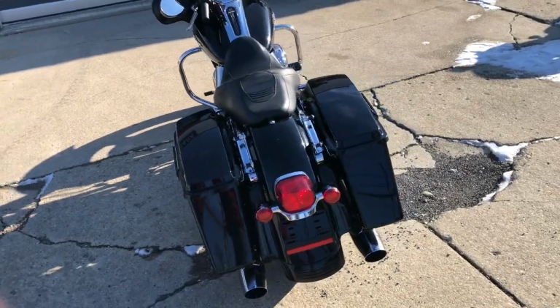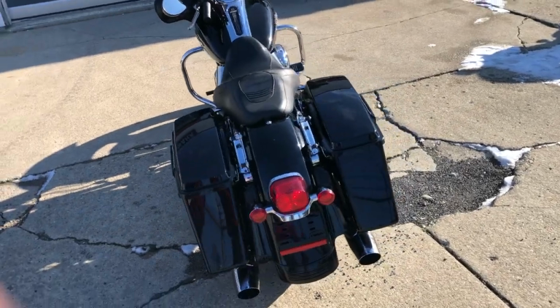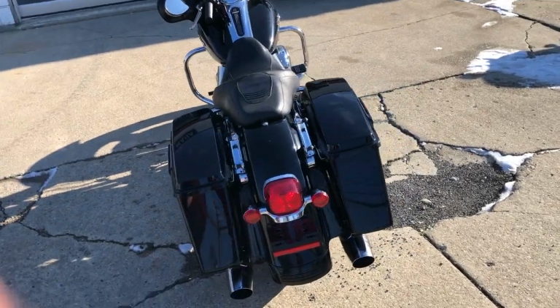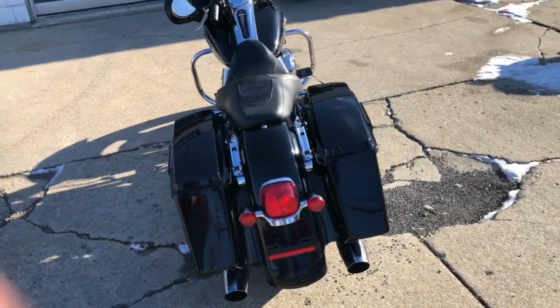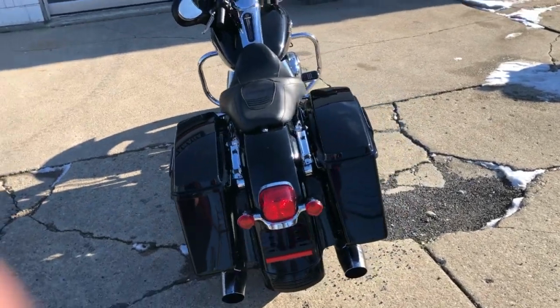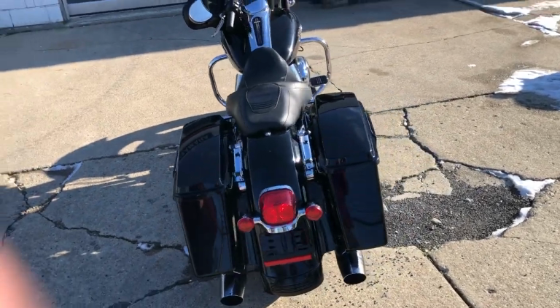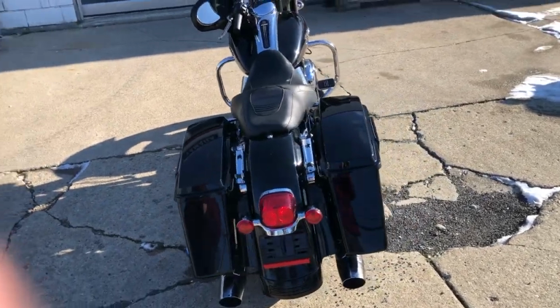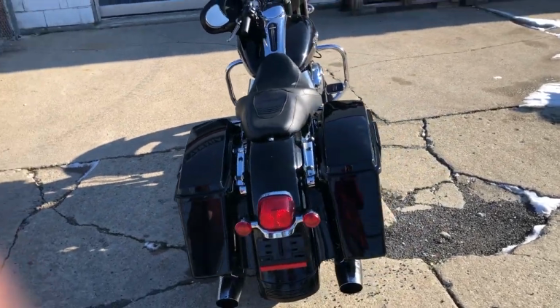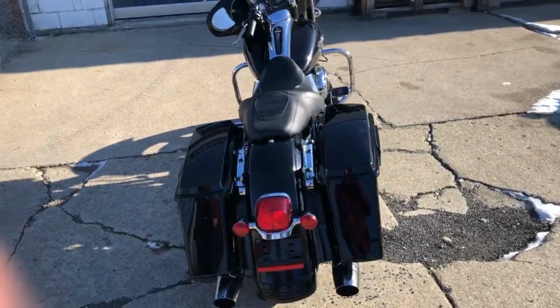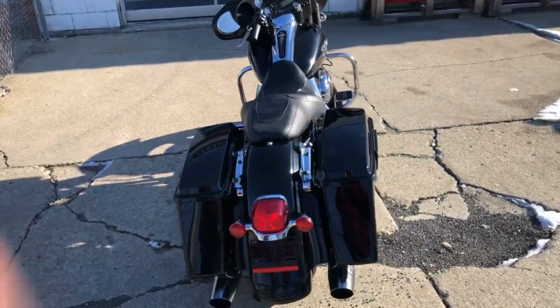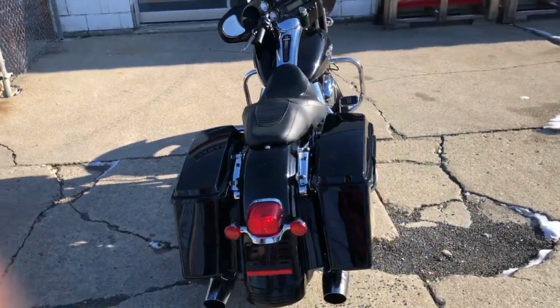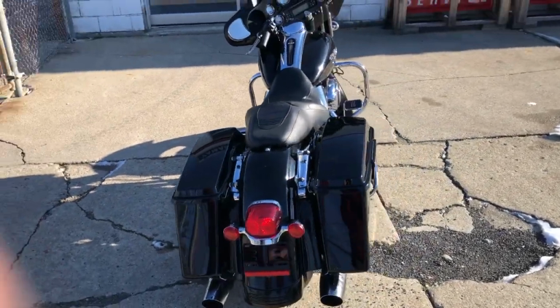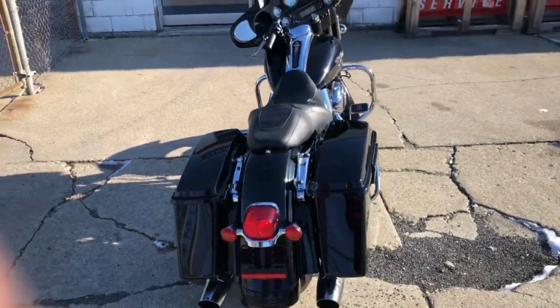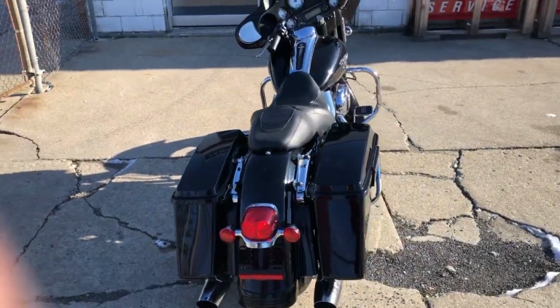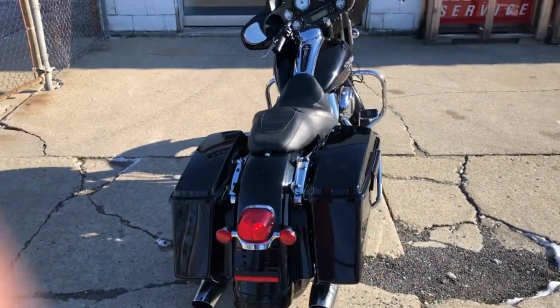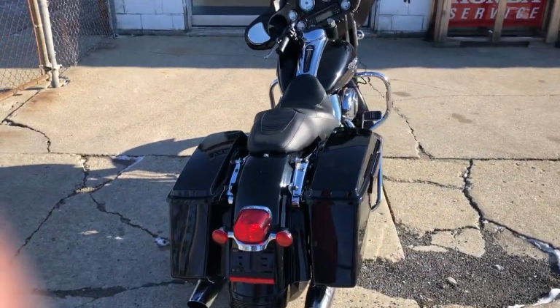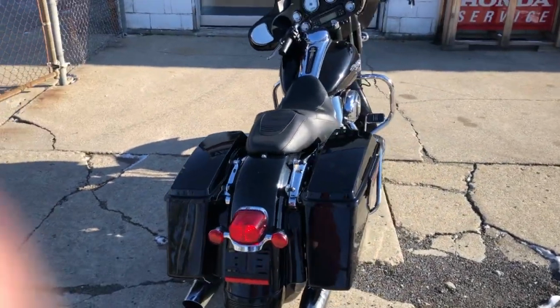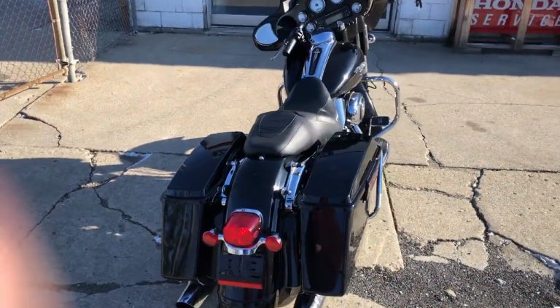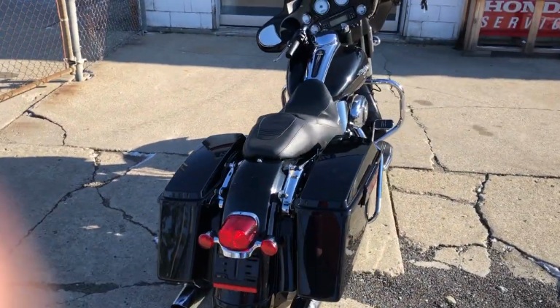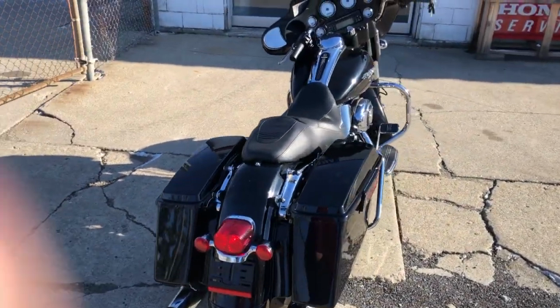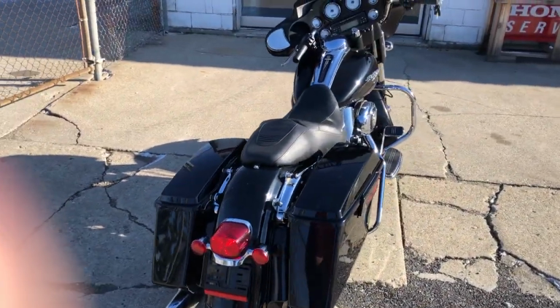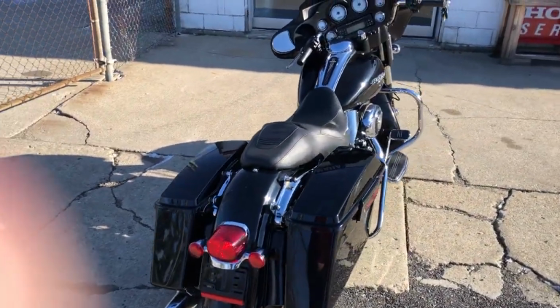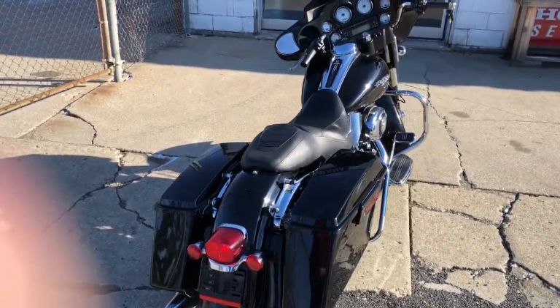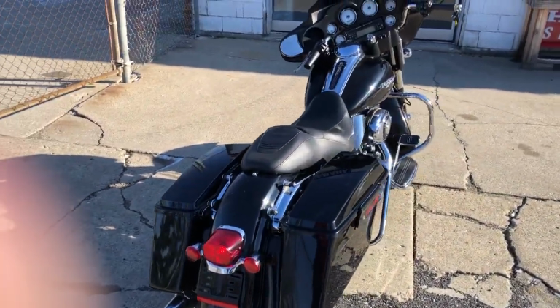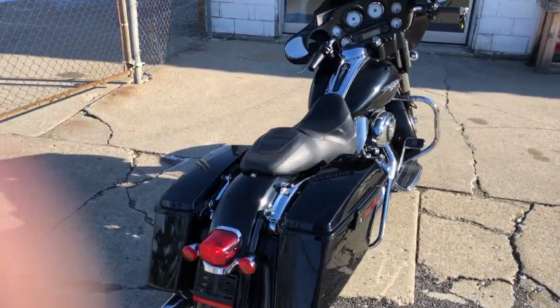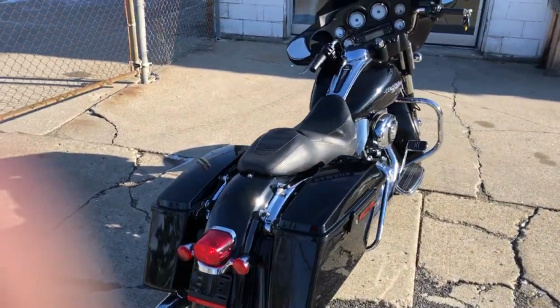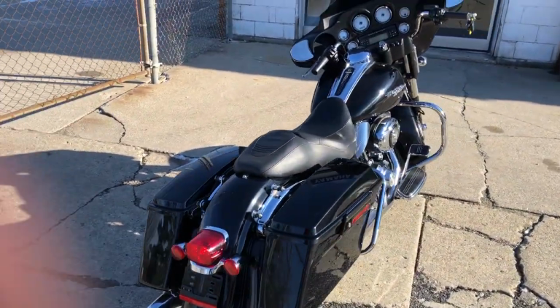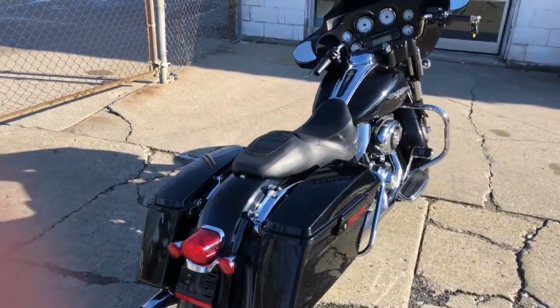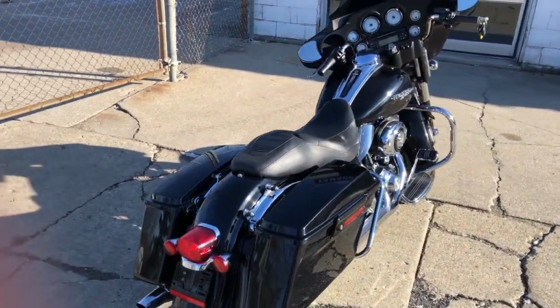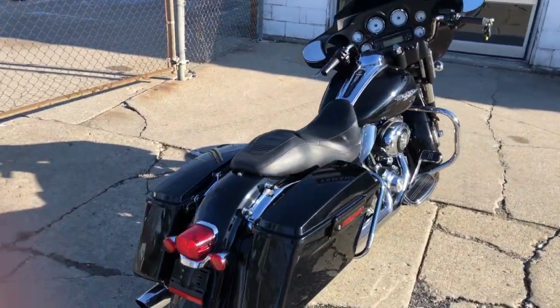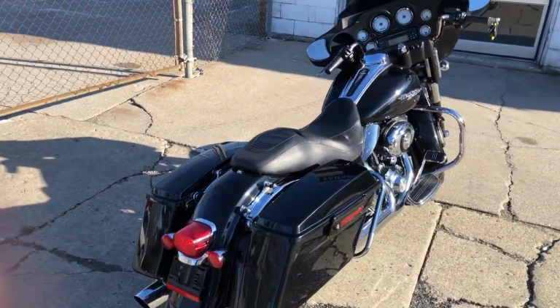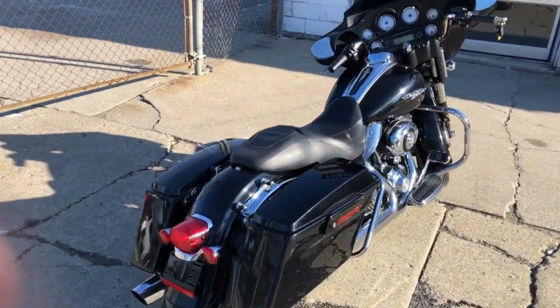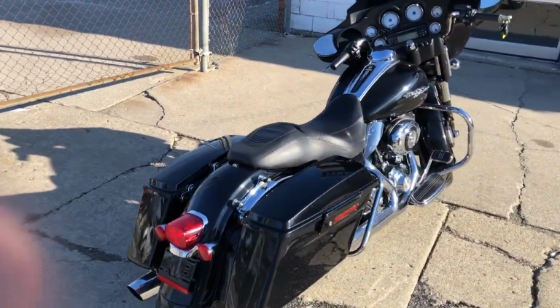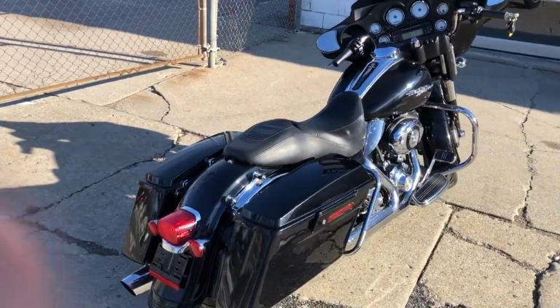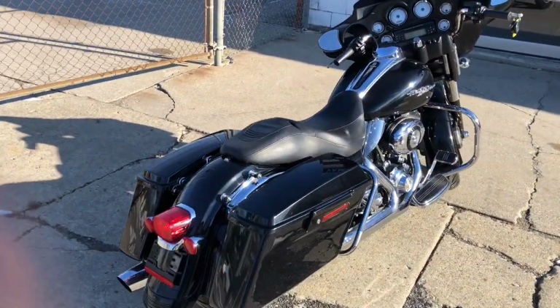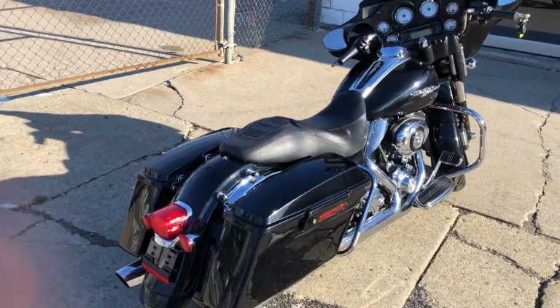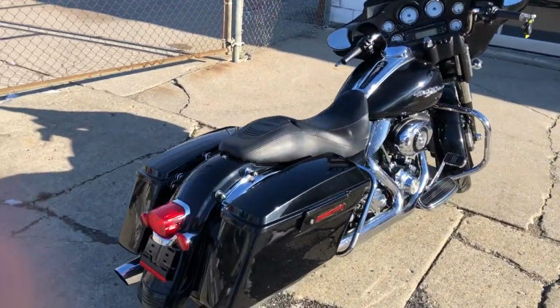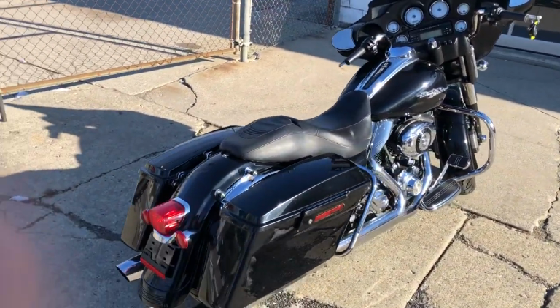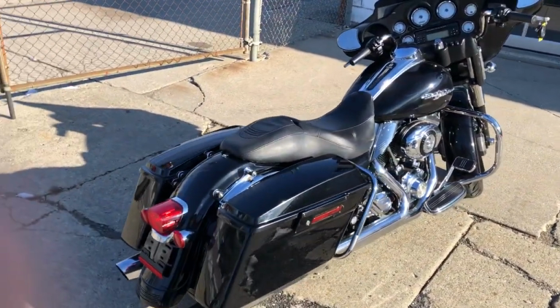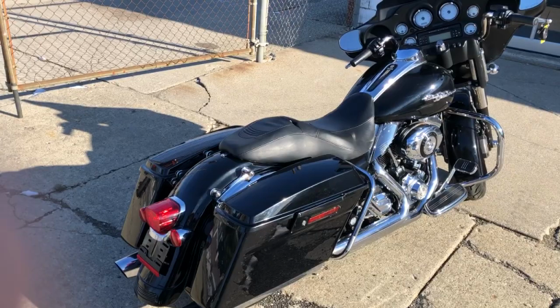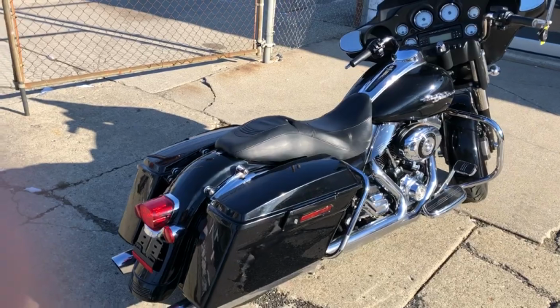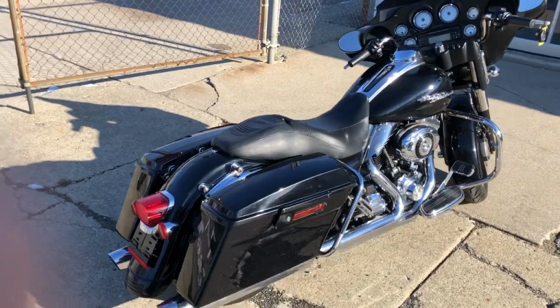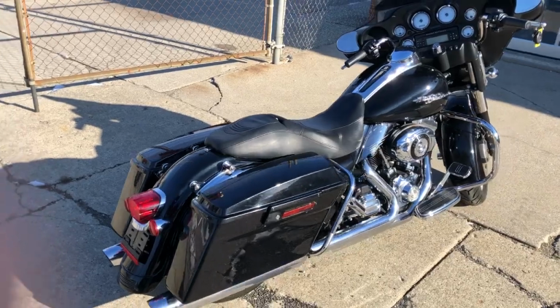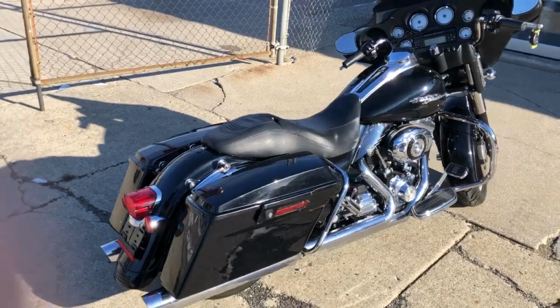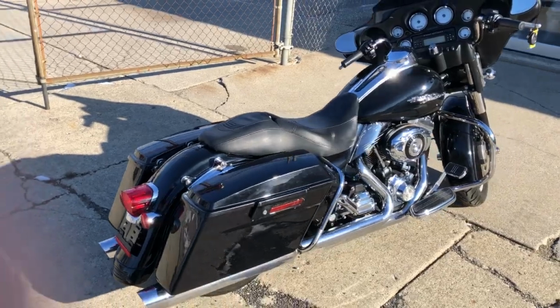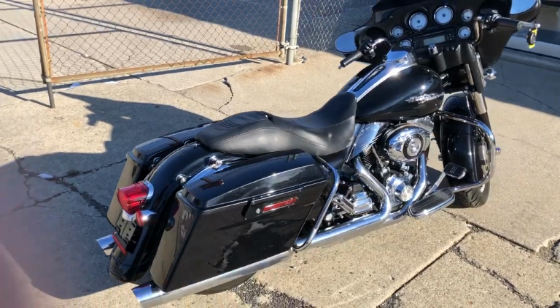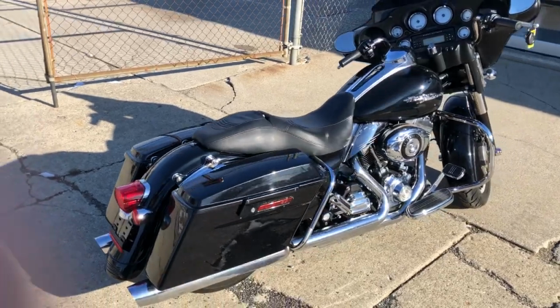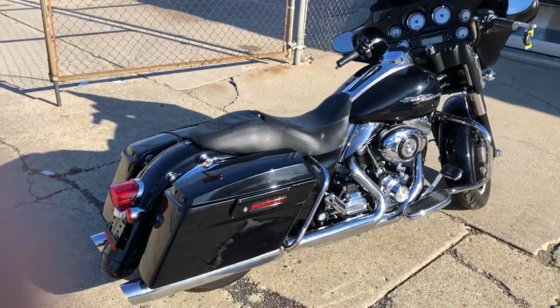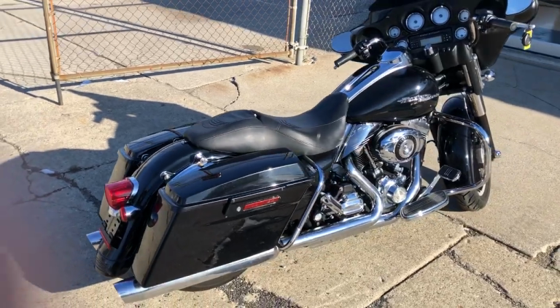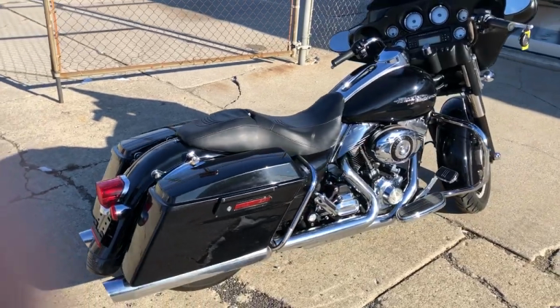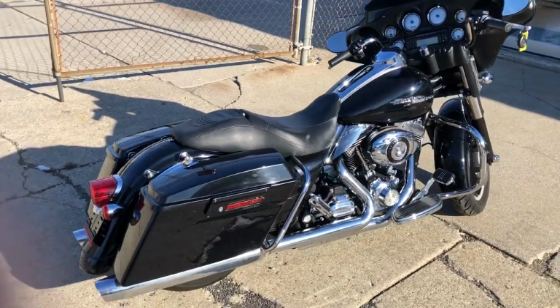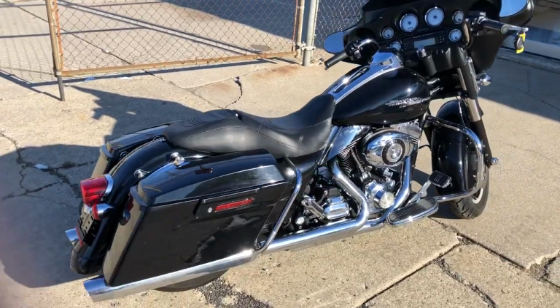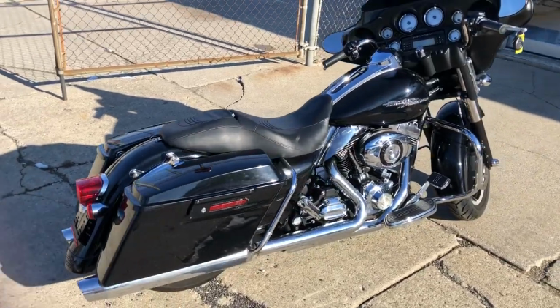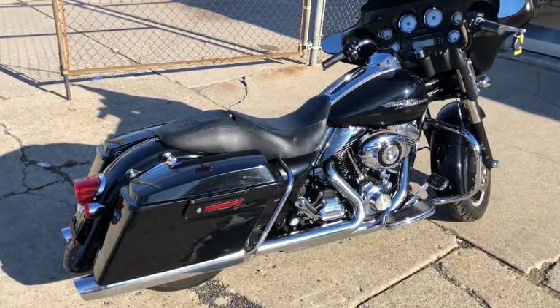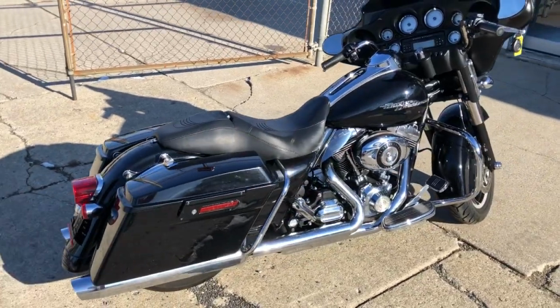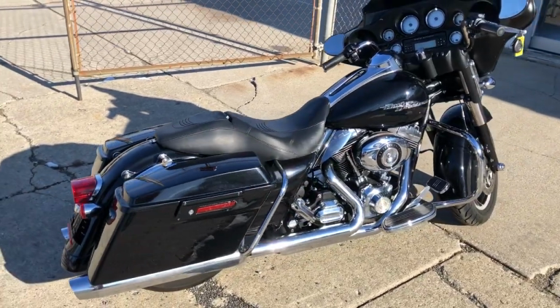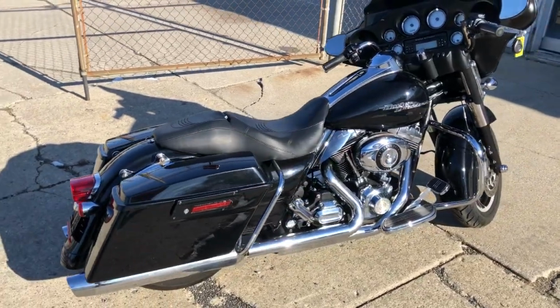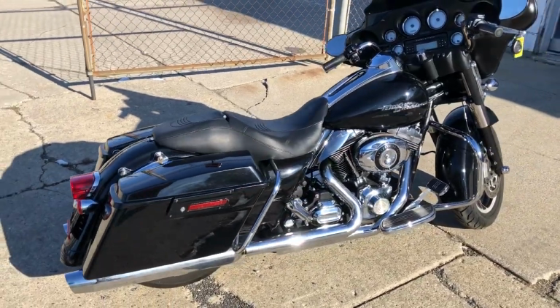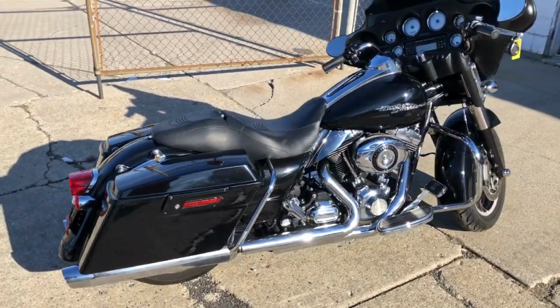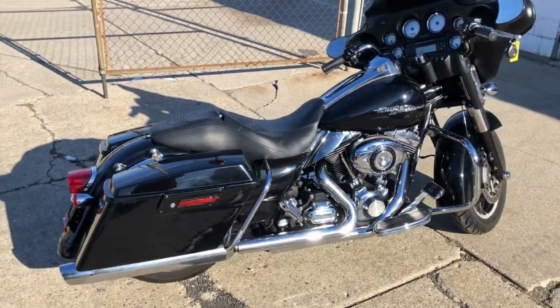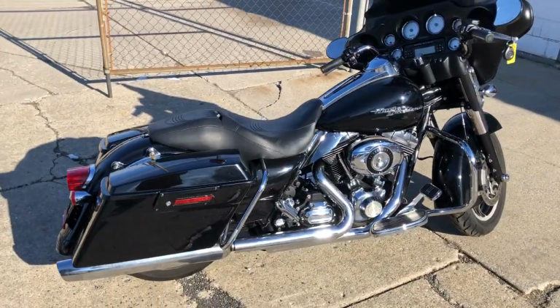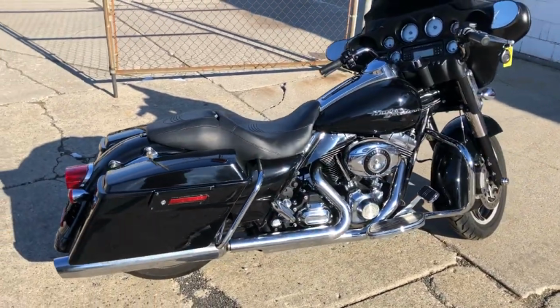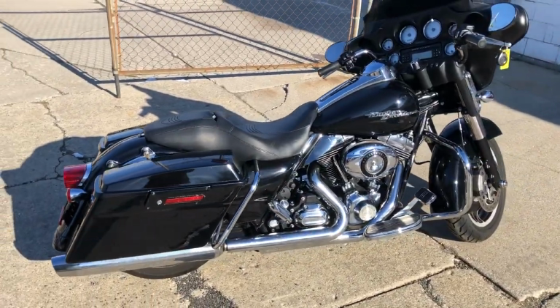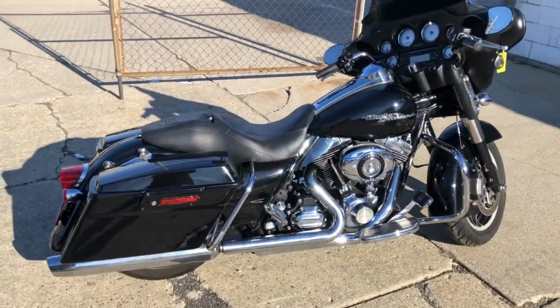2009 Street Glide, only $9,999. Don't miss it — give us a call at 810-648-9500.